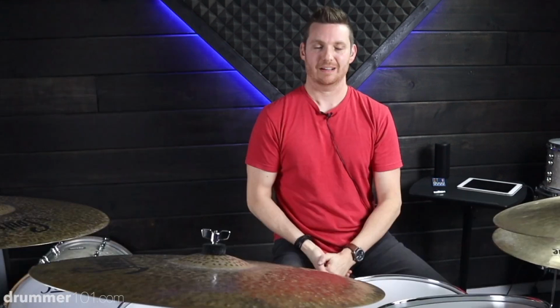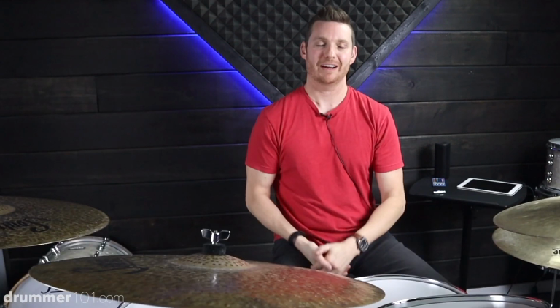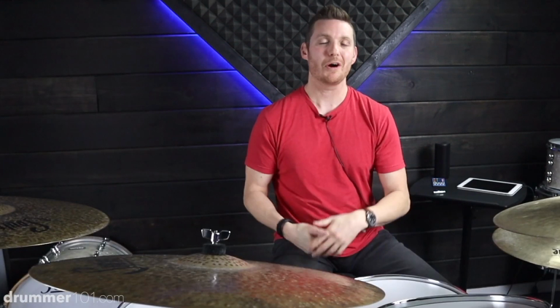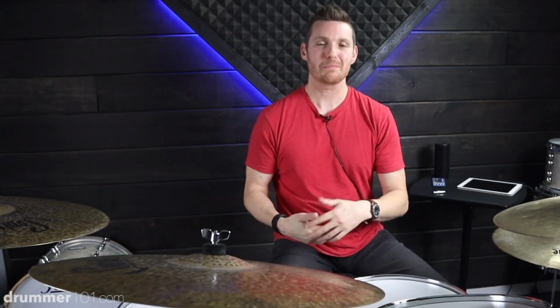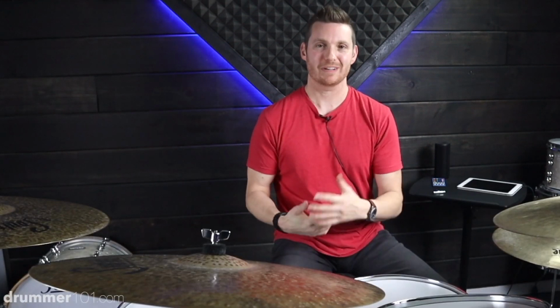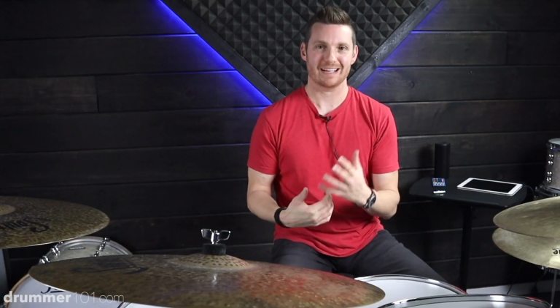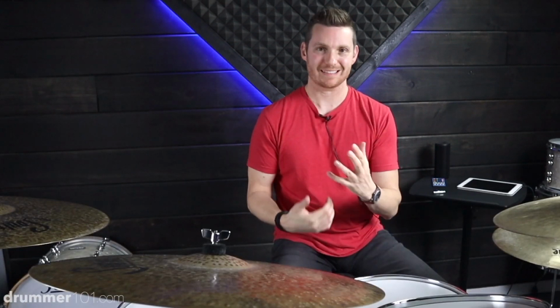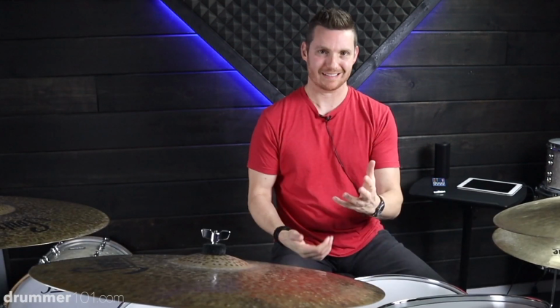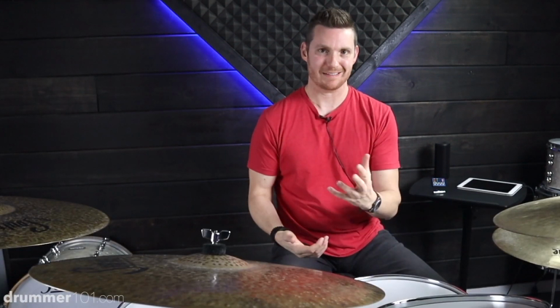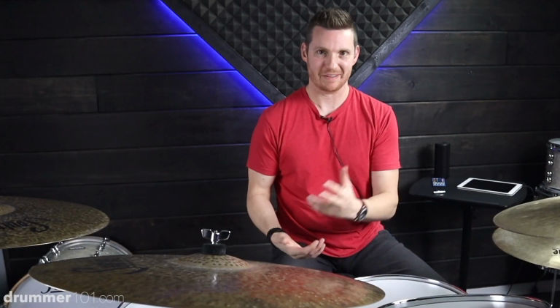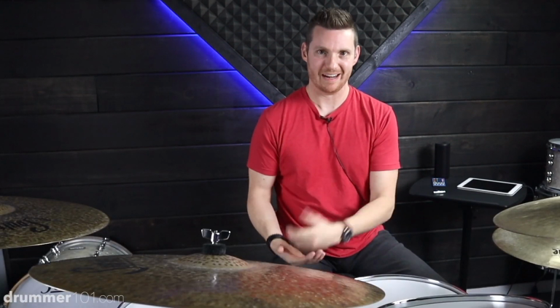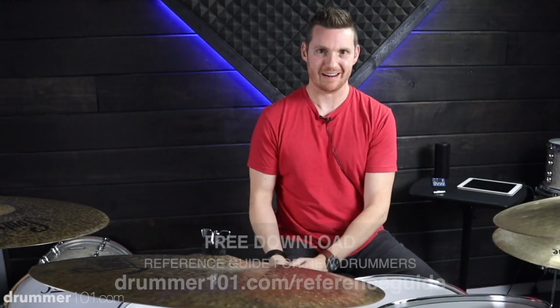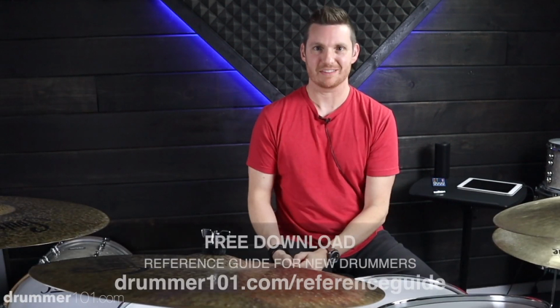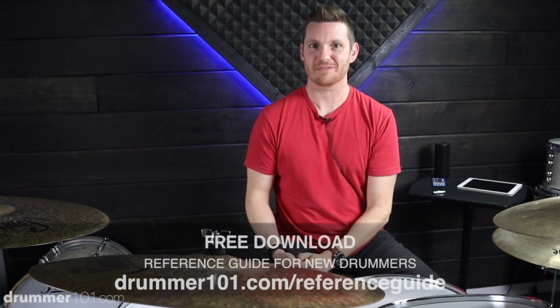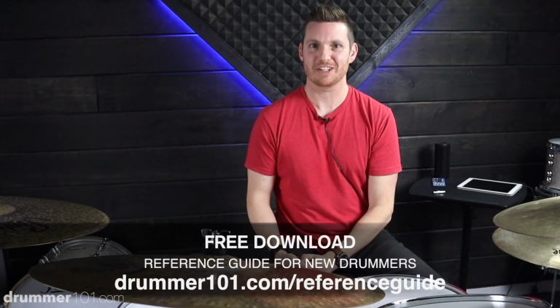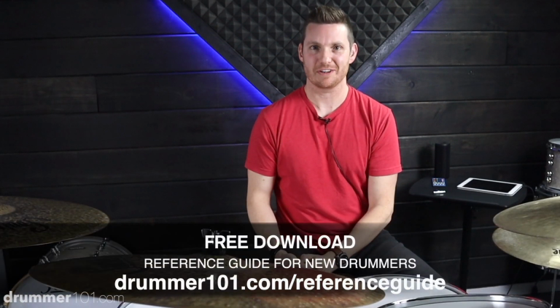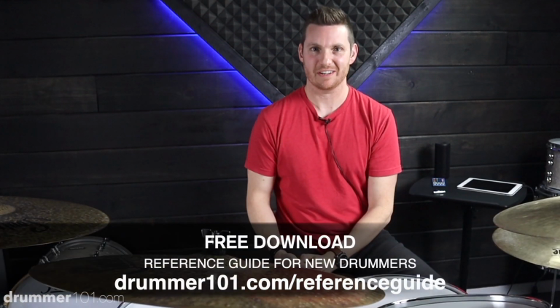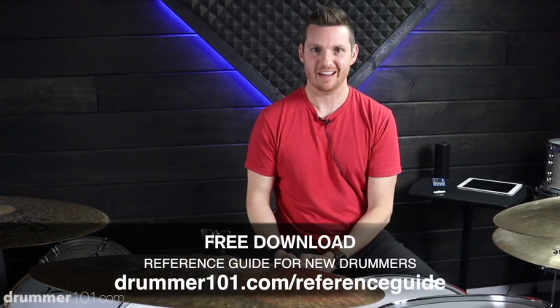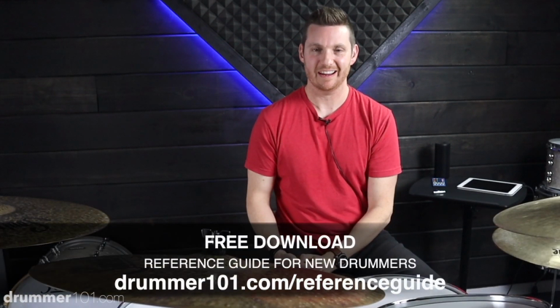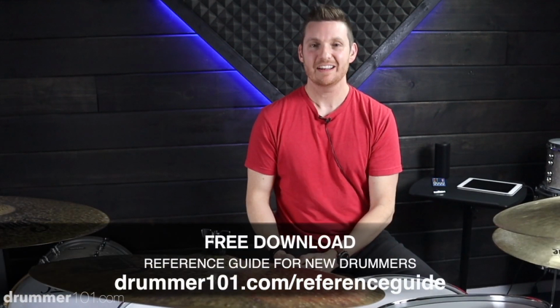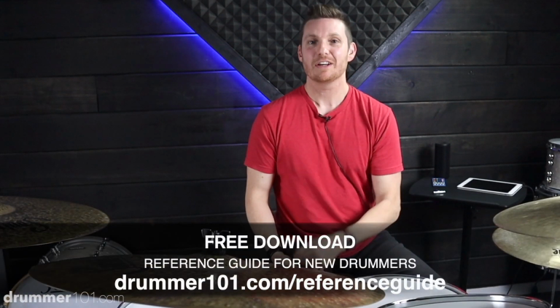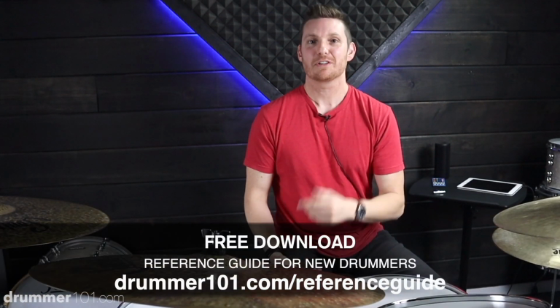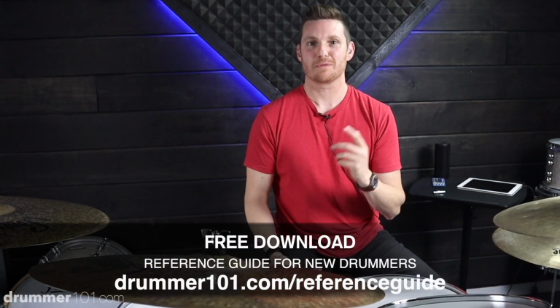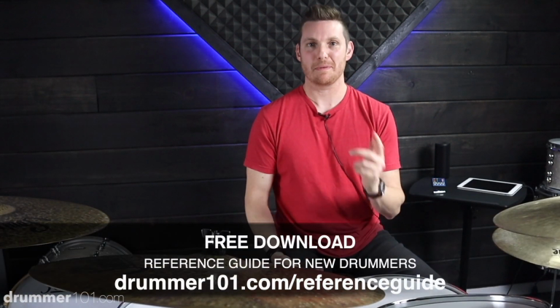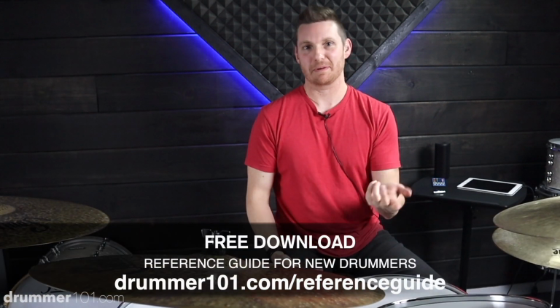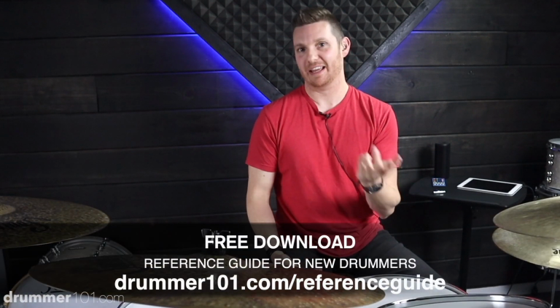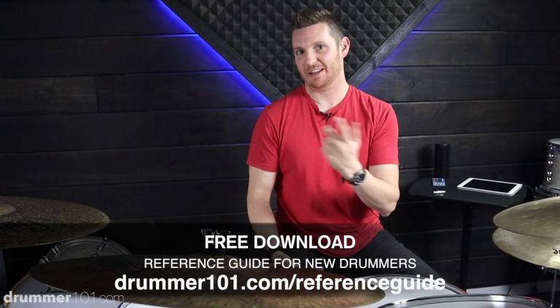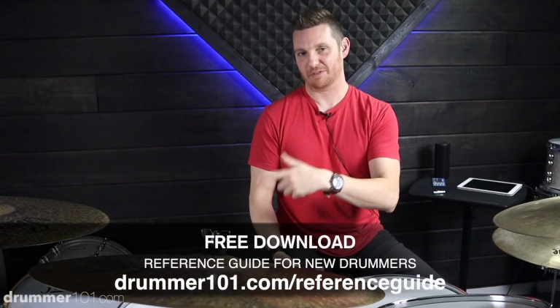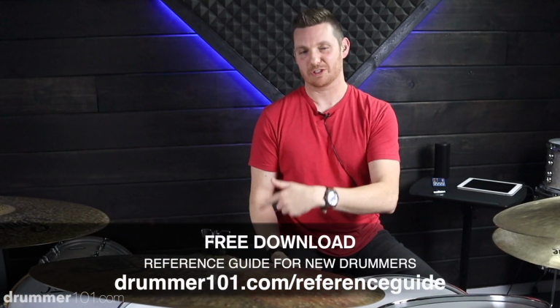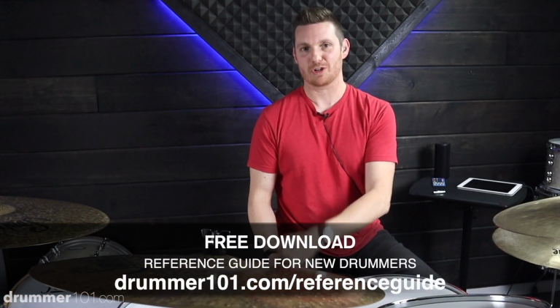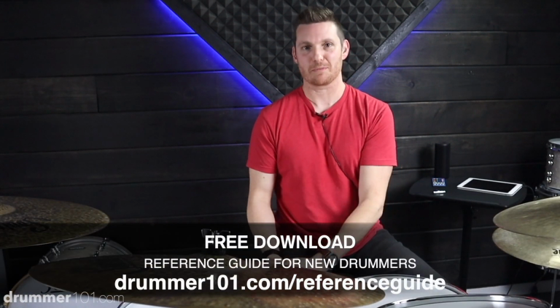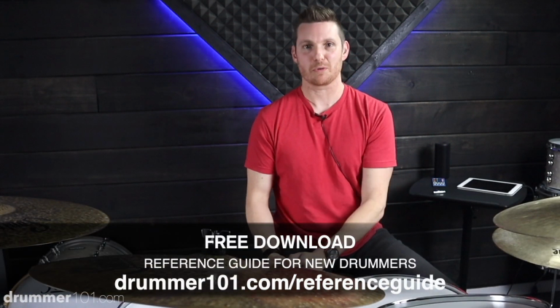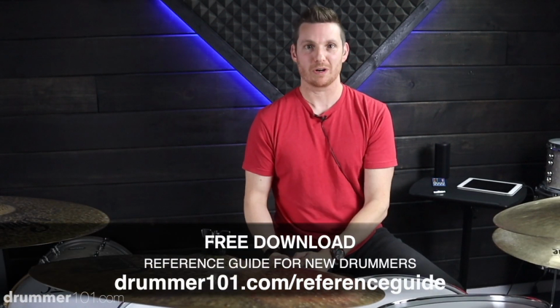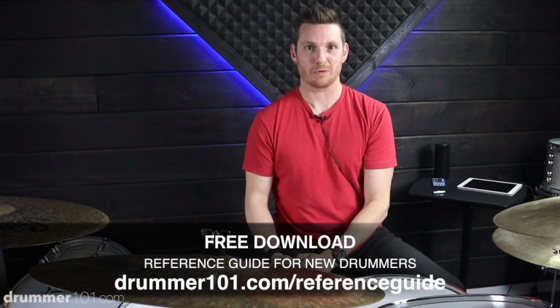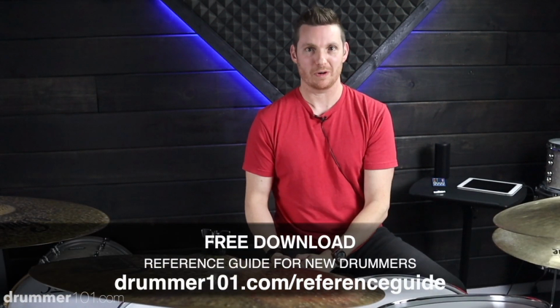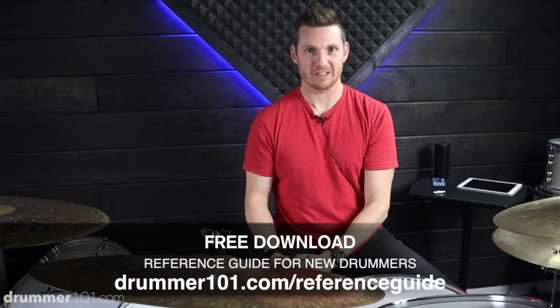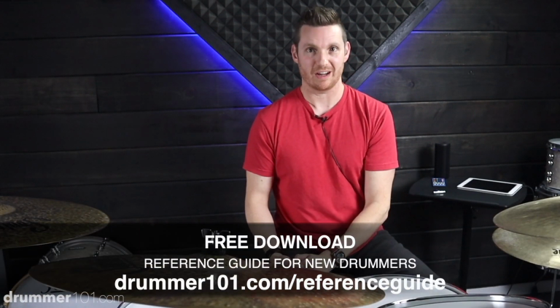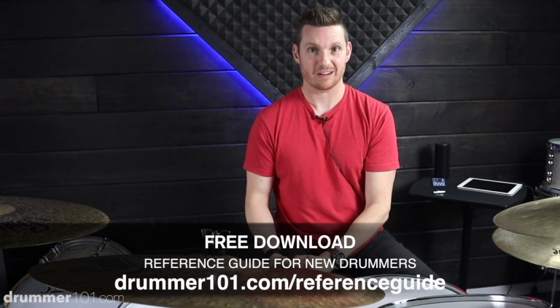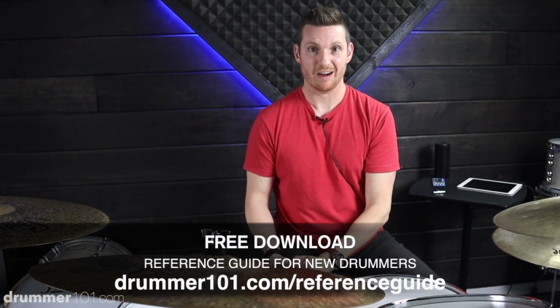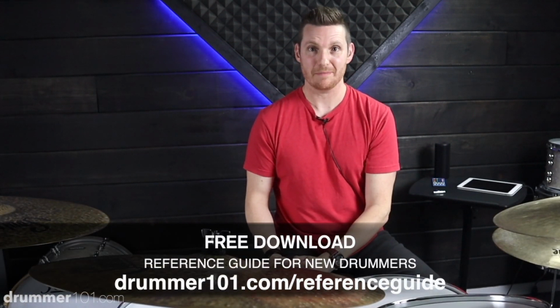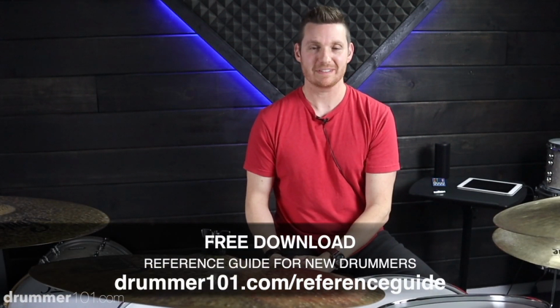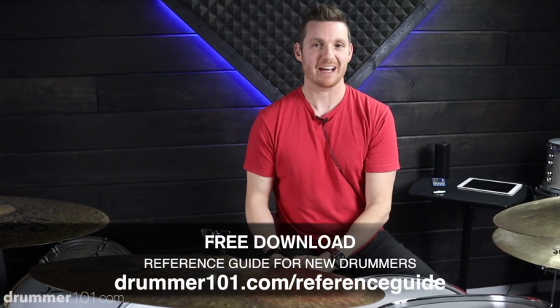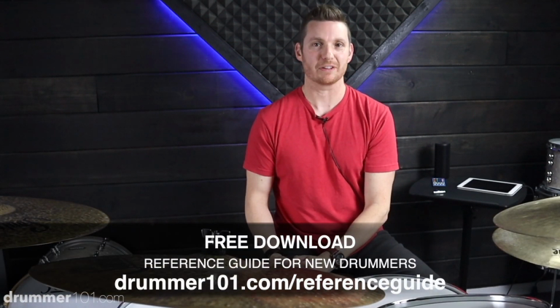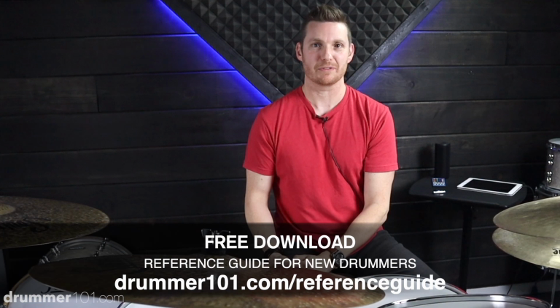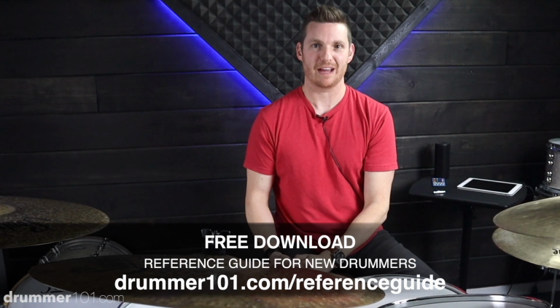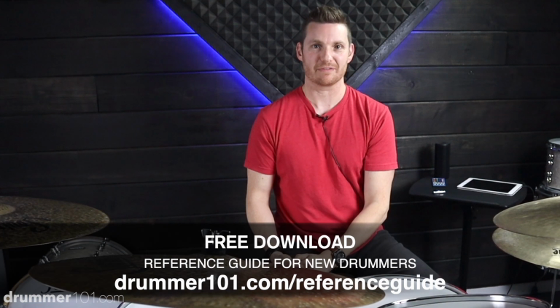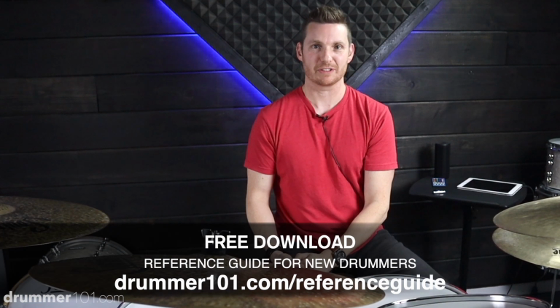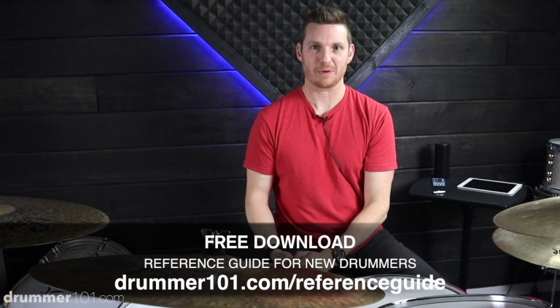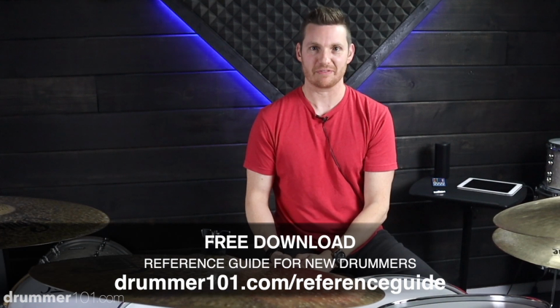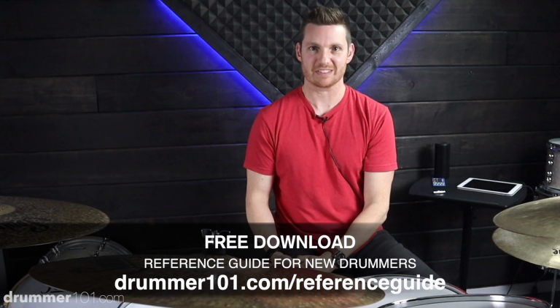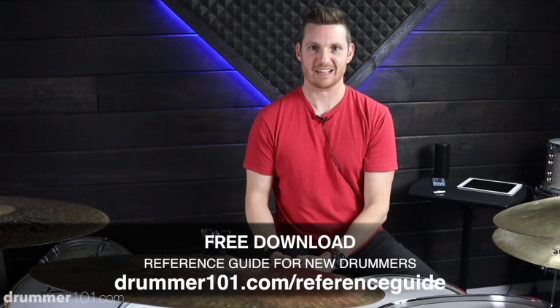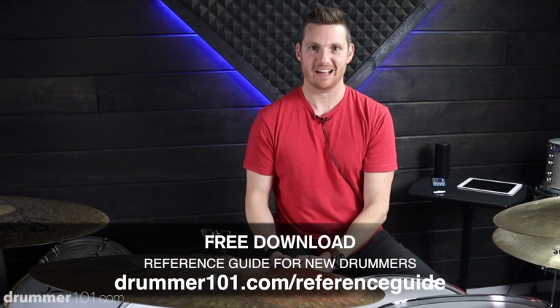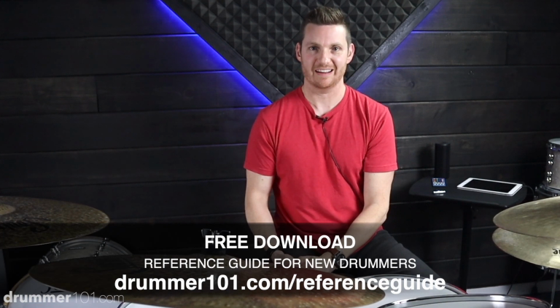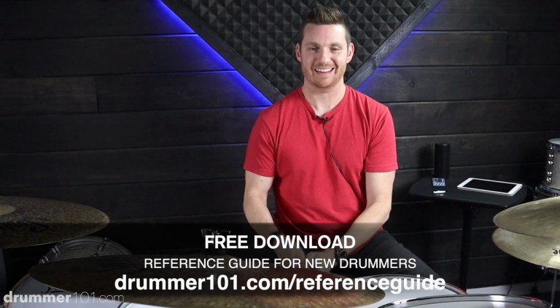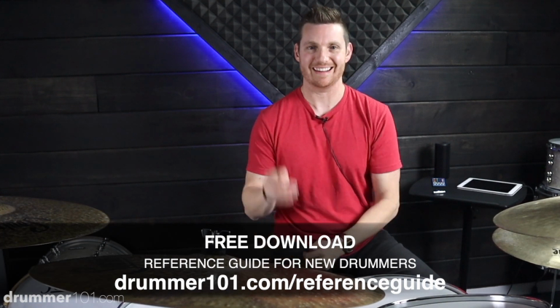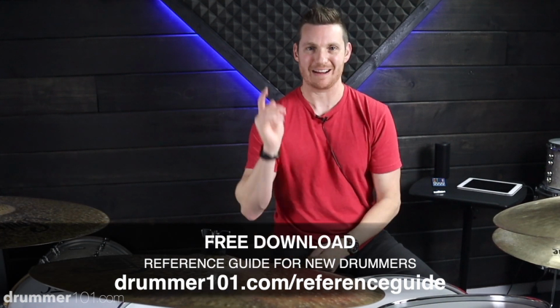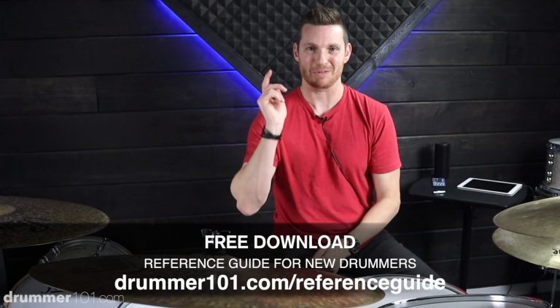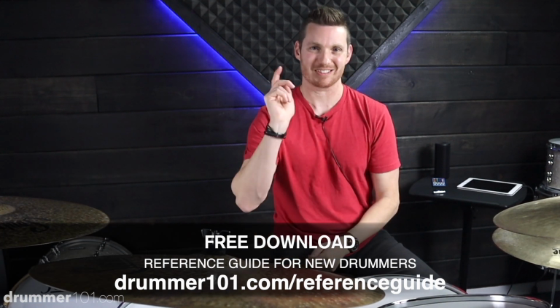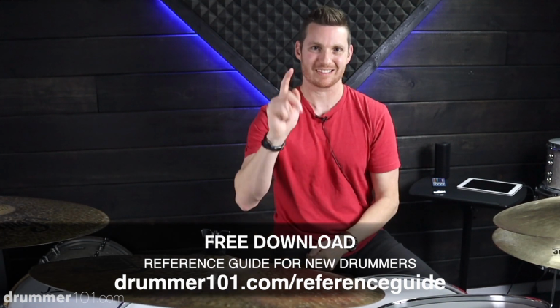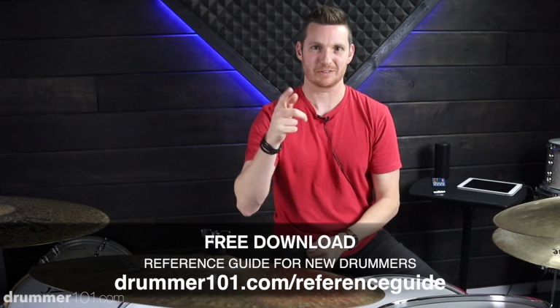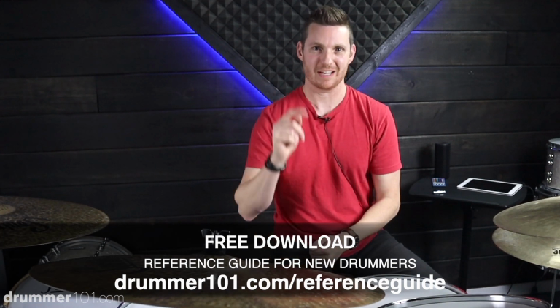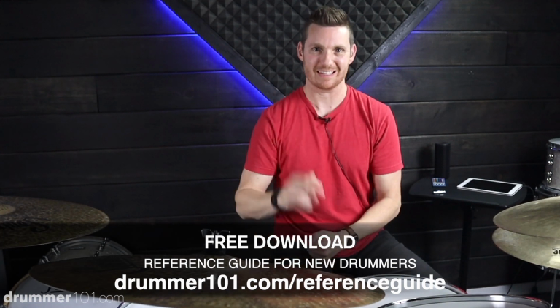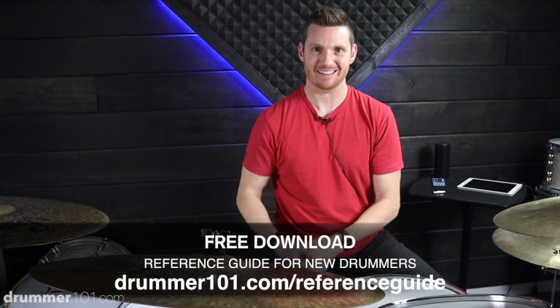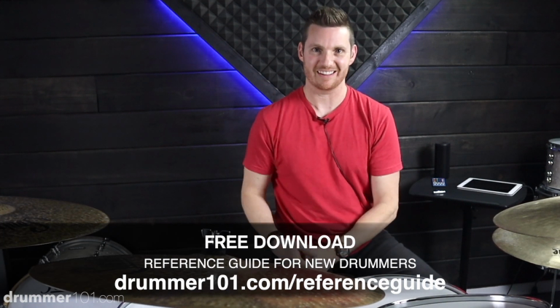I hope you guys got something out of this video today. Remember to head over to drummer101.com, download that free reference guide, and I will see you guys later.